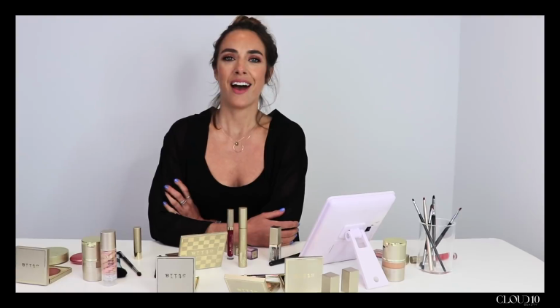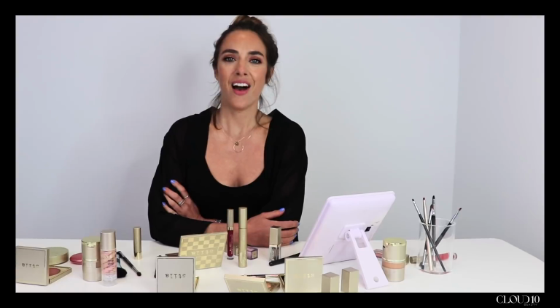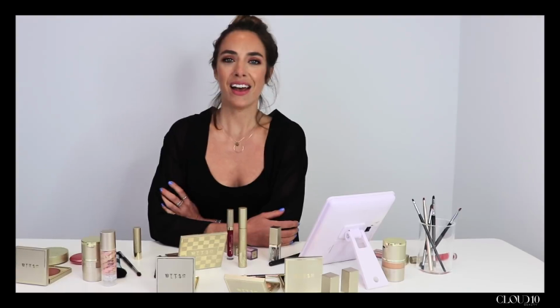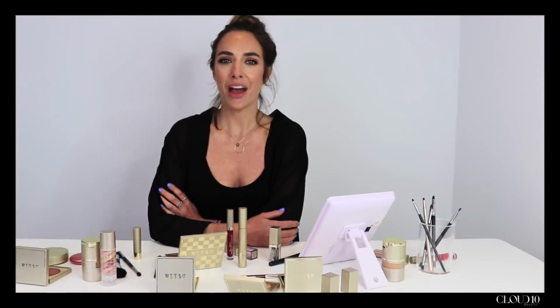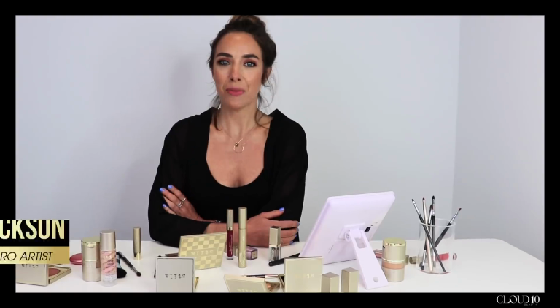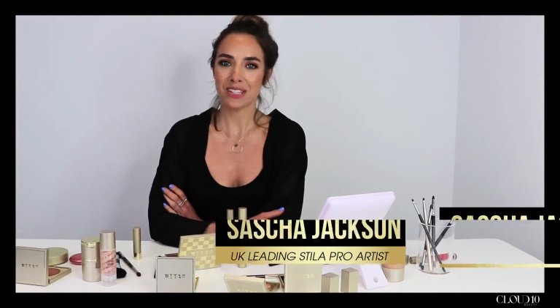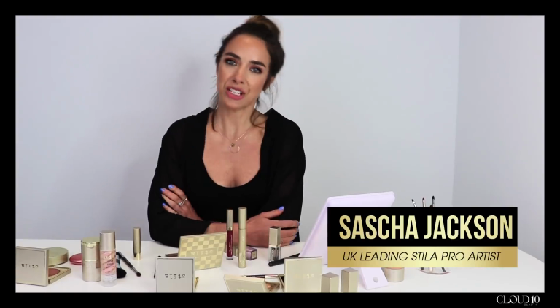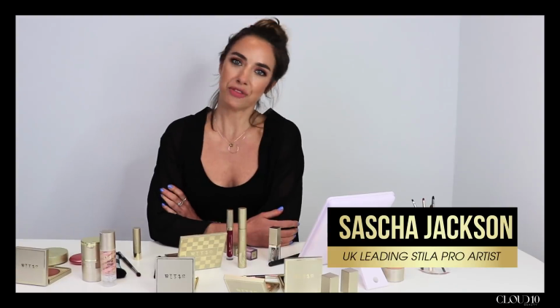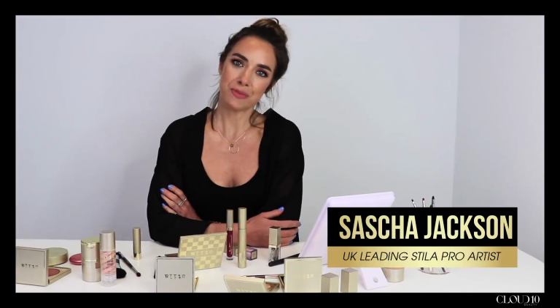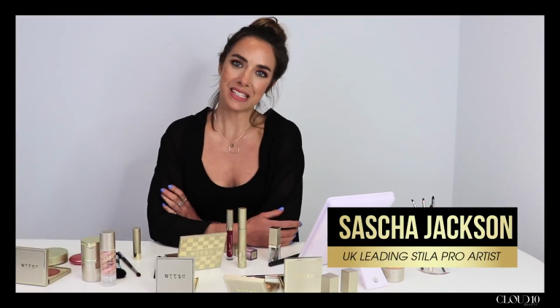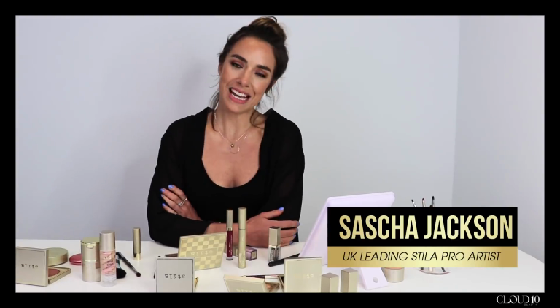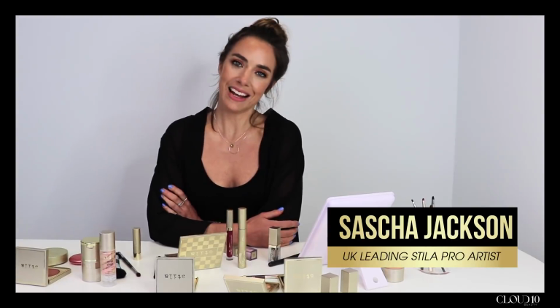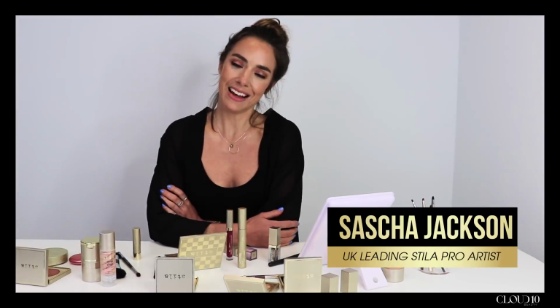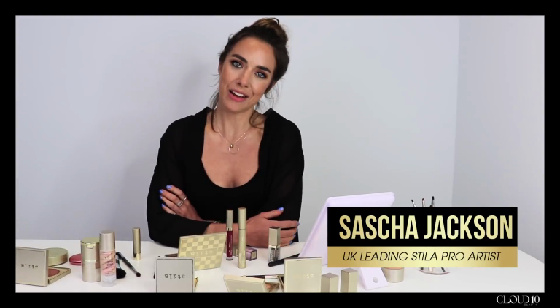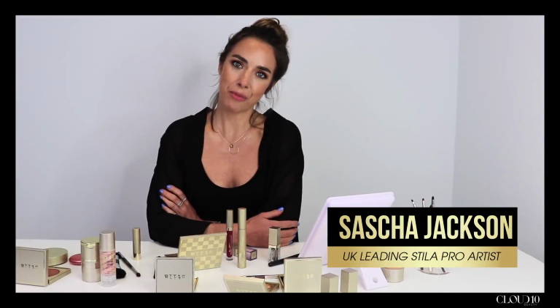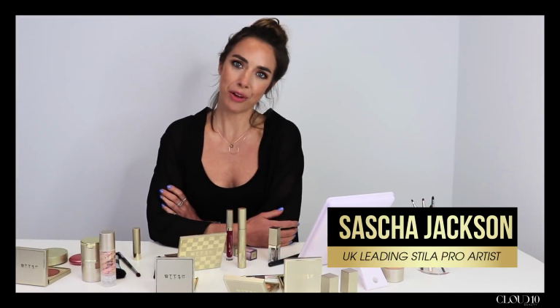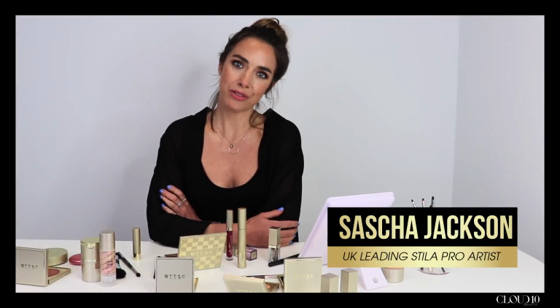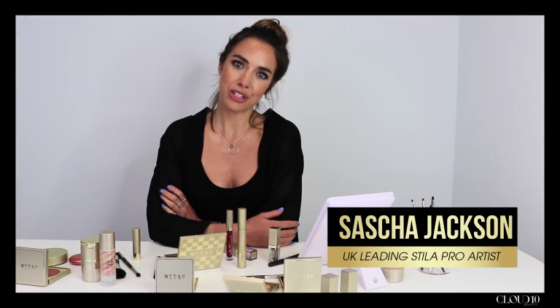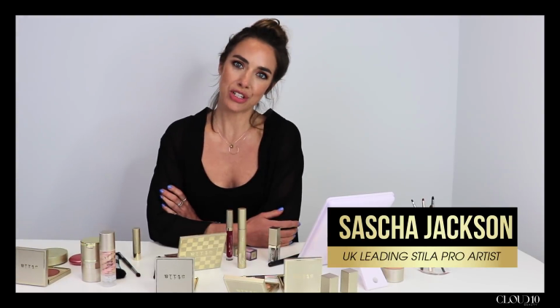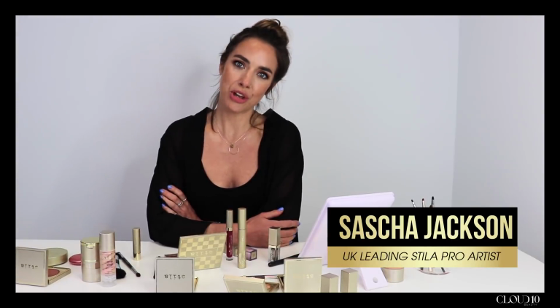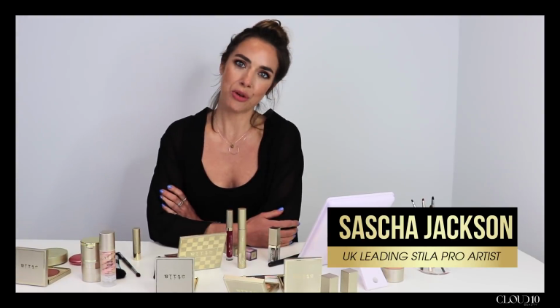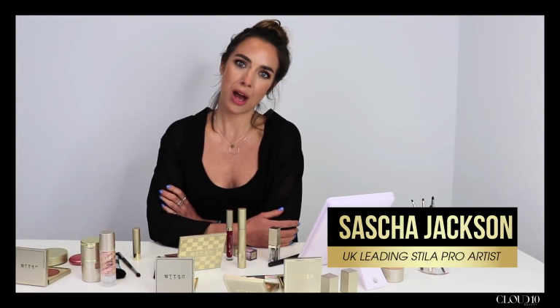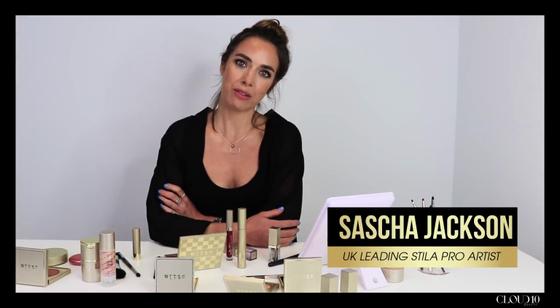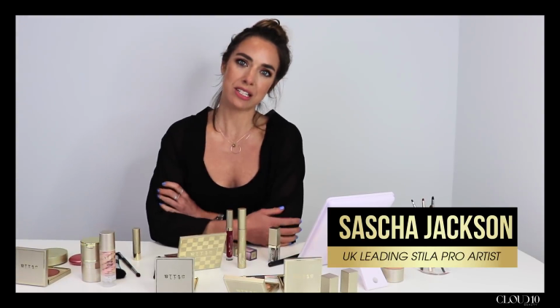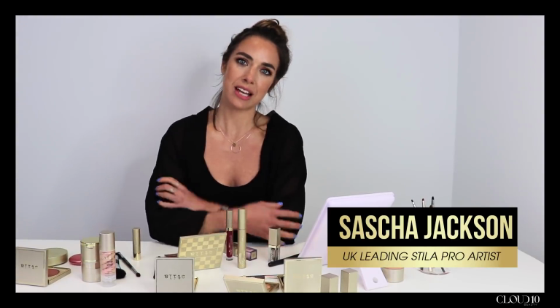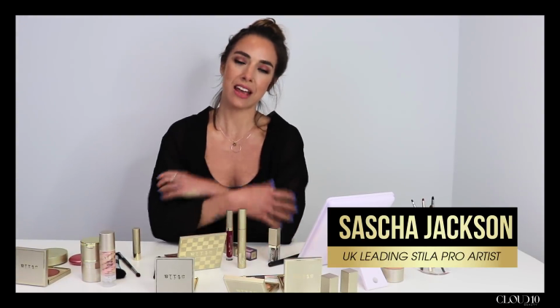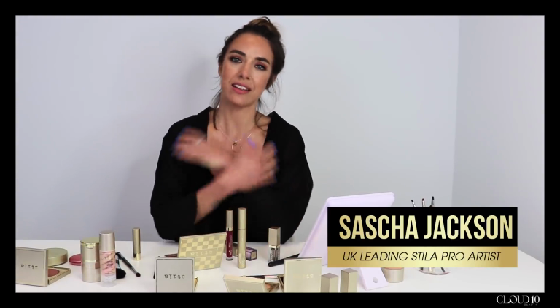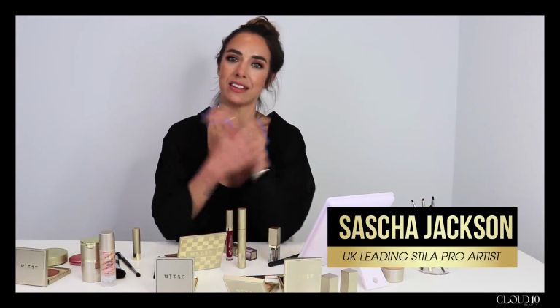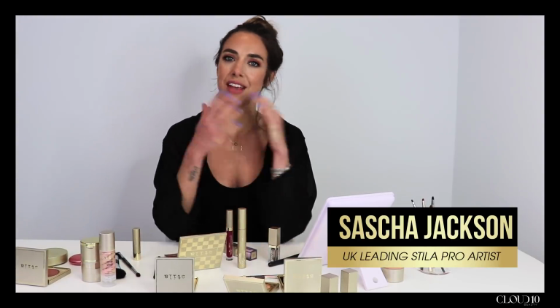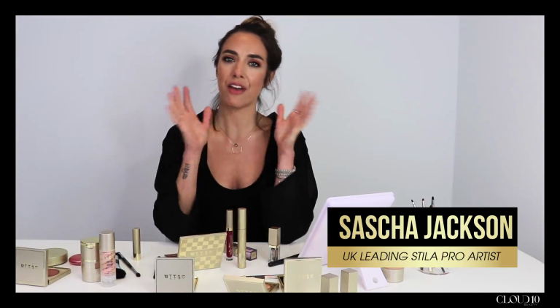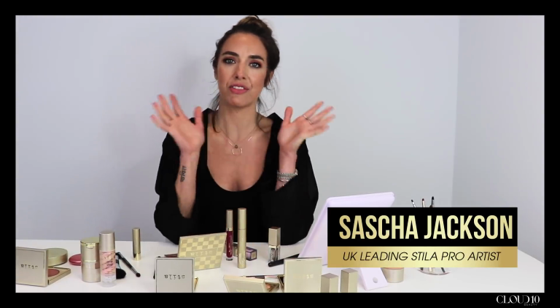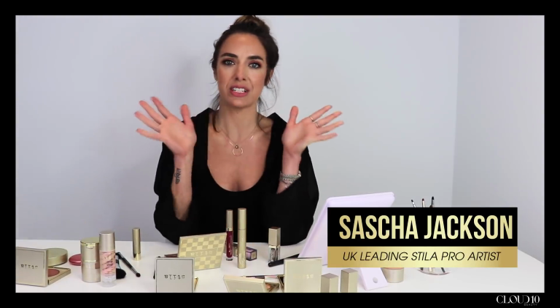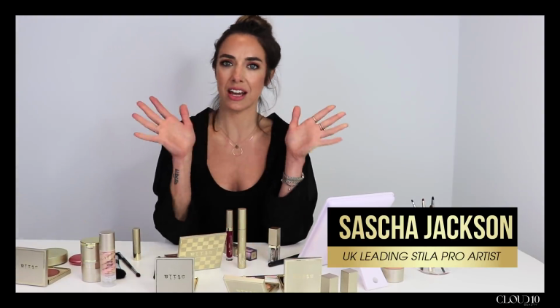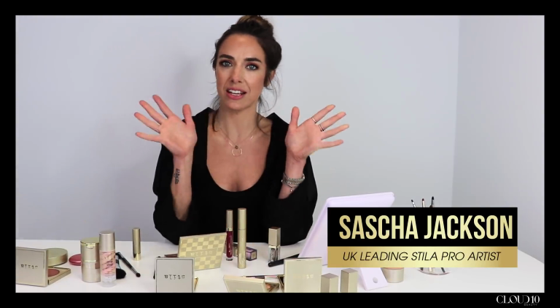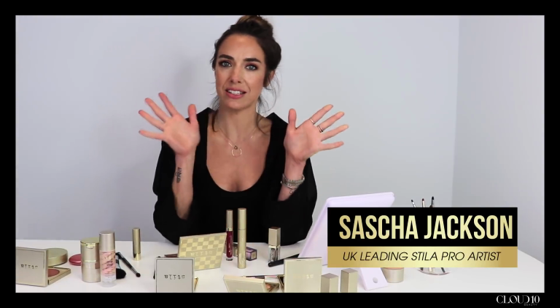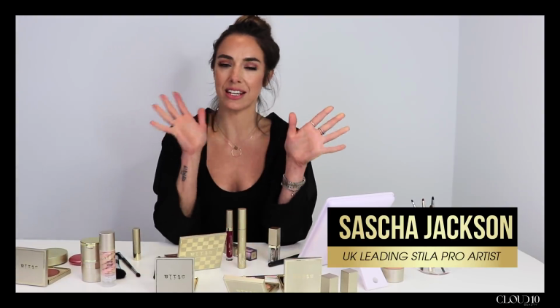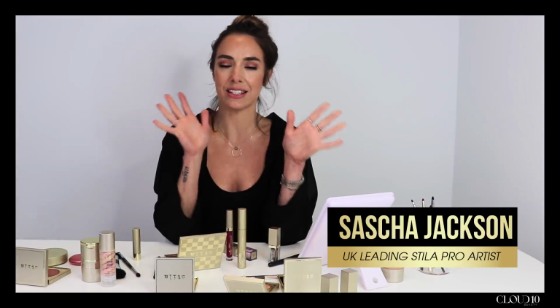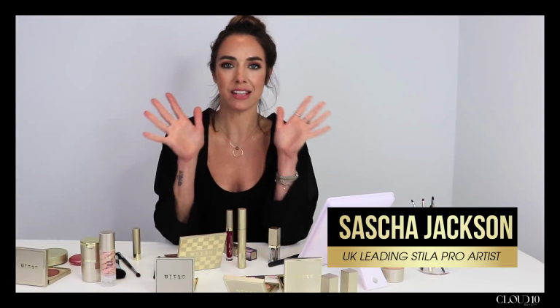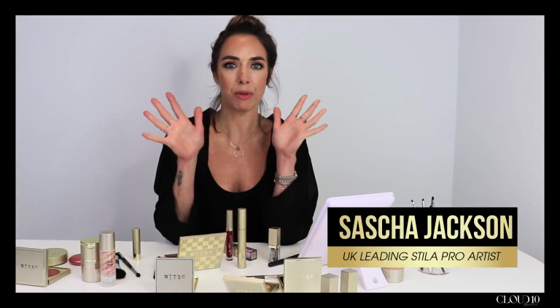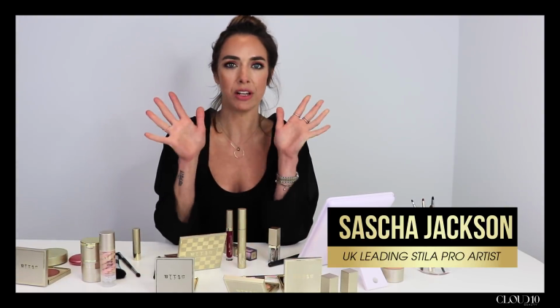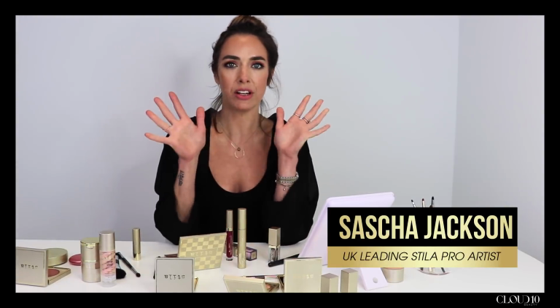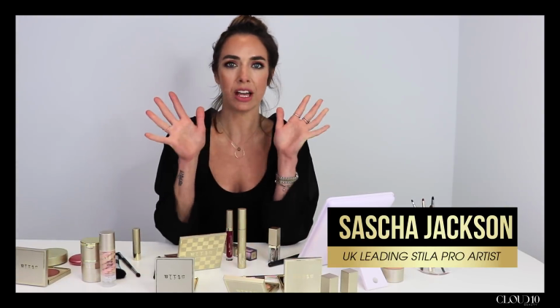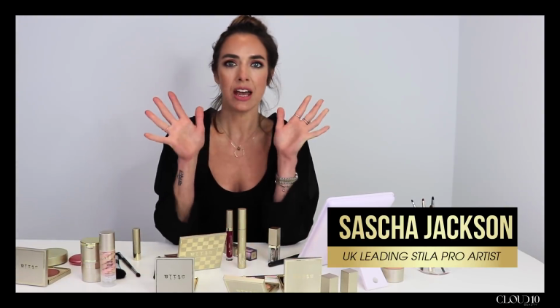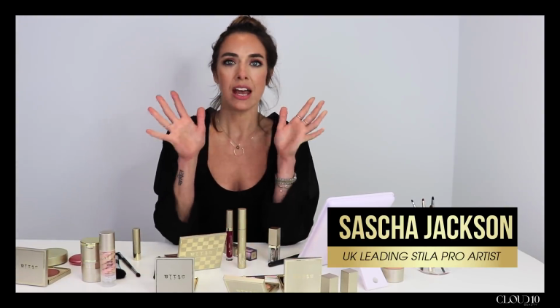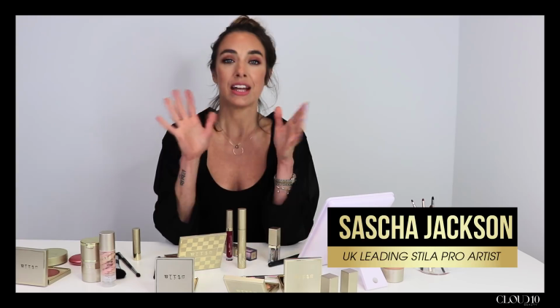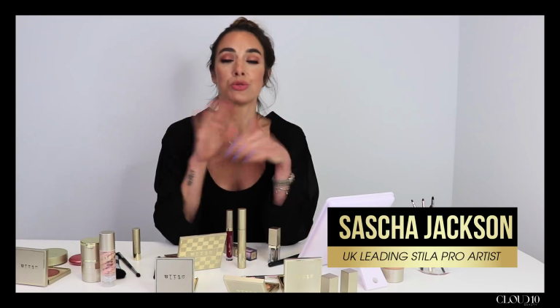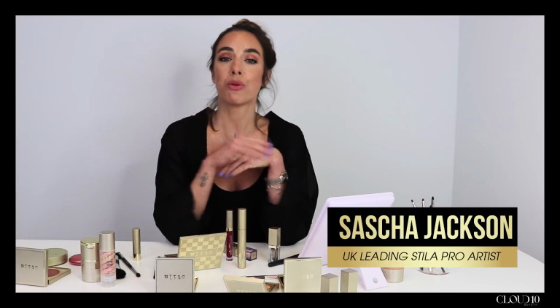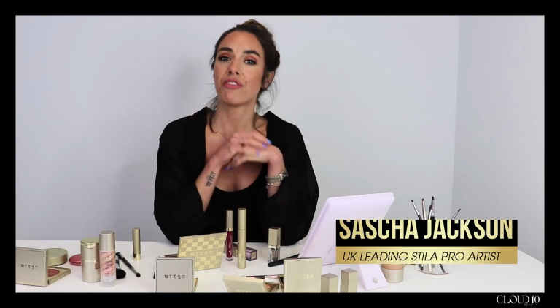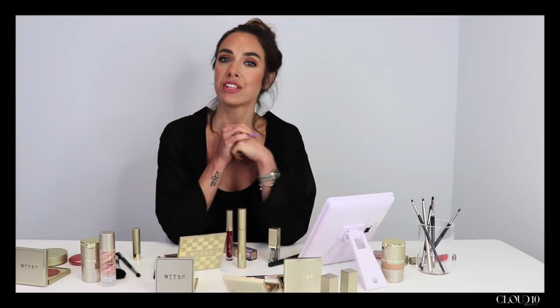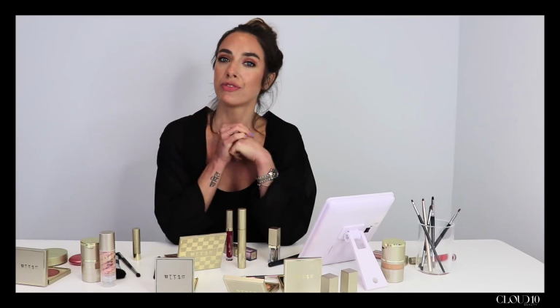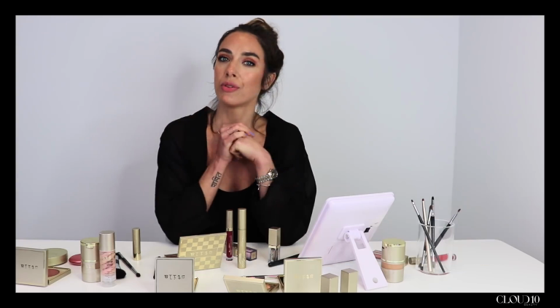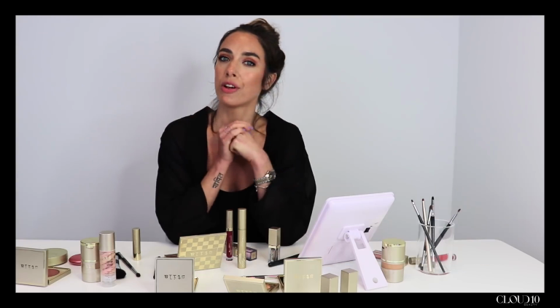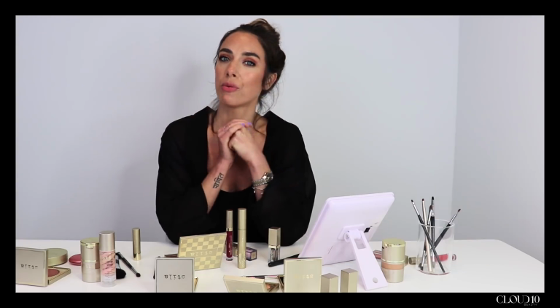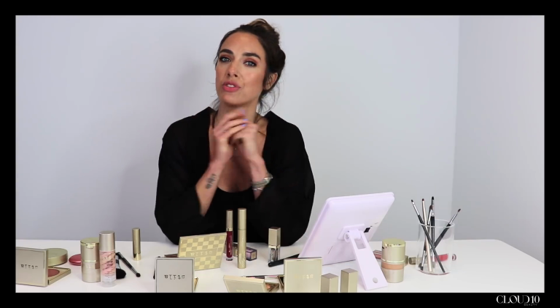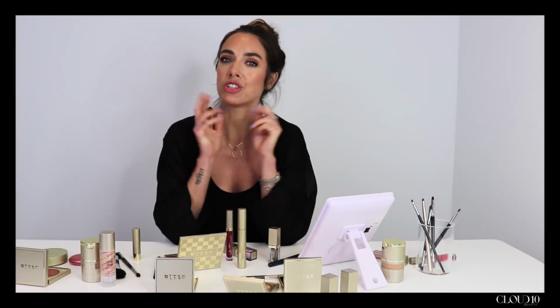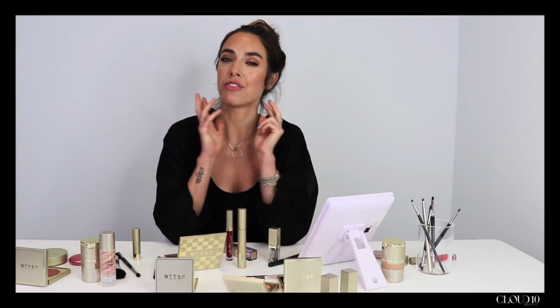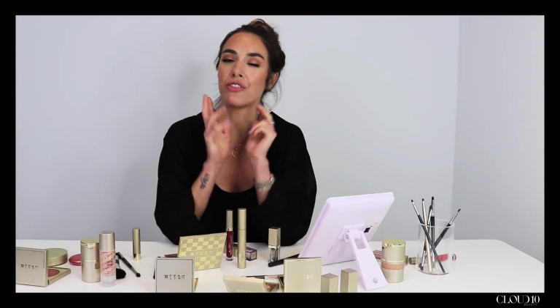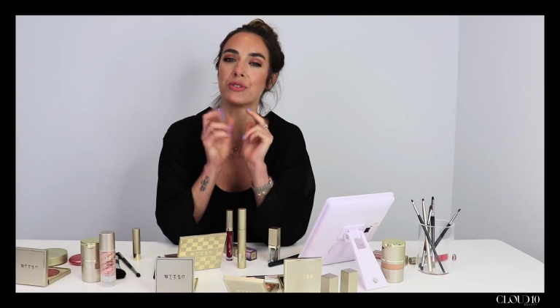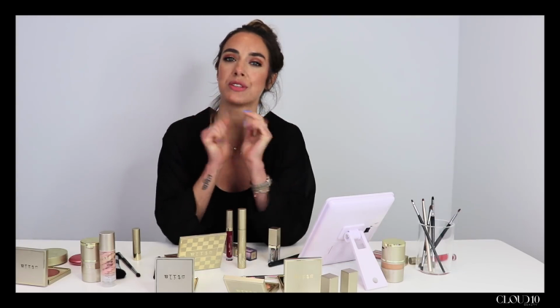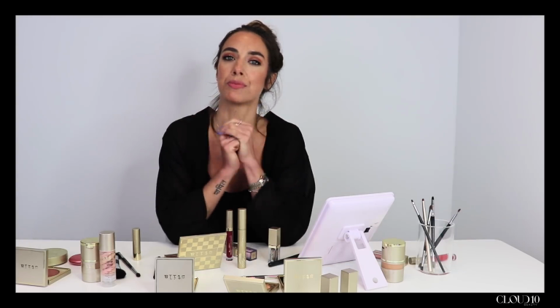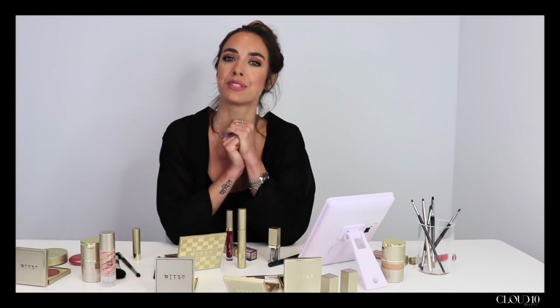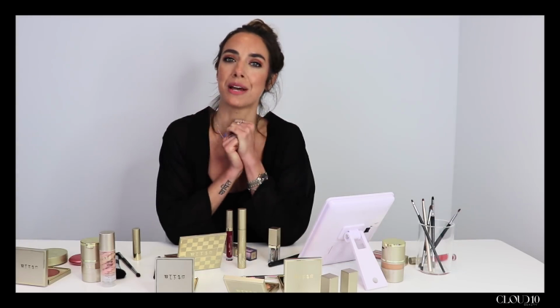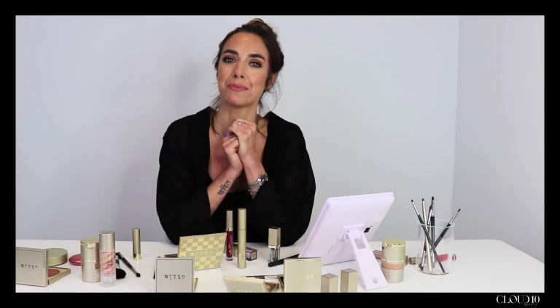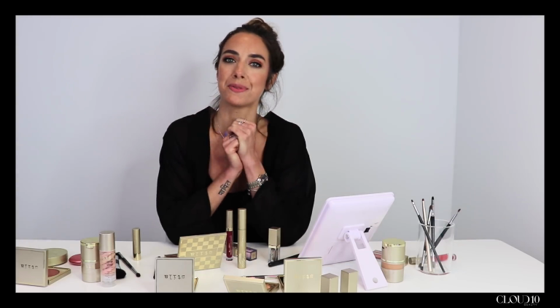Hi, I'm Sasha from Stila and I'm going to show you how to take this everyday Stila summer look into a festival look with just a few simple steps.